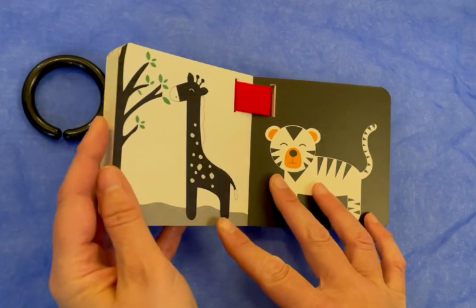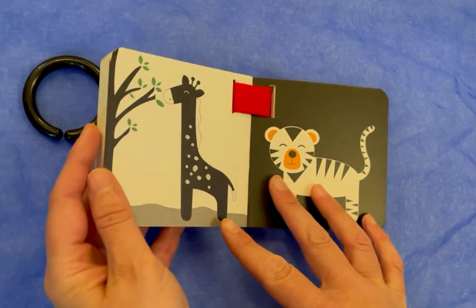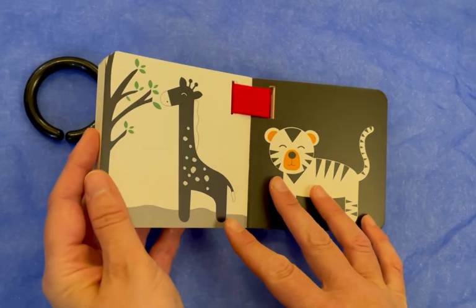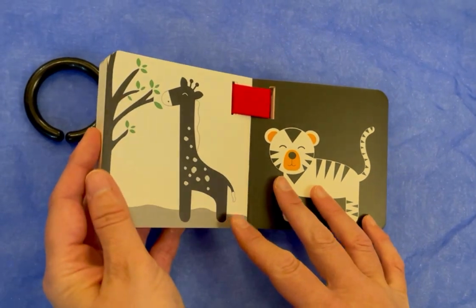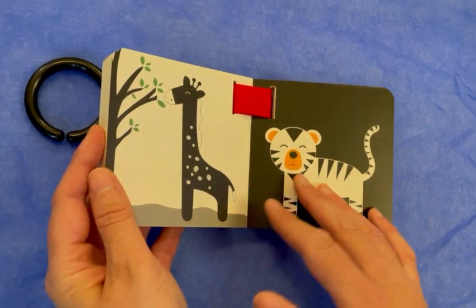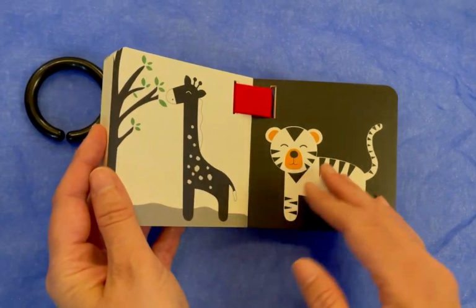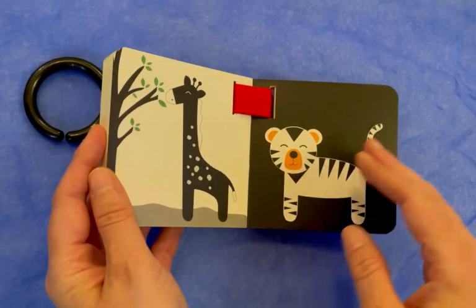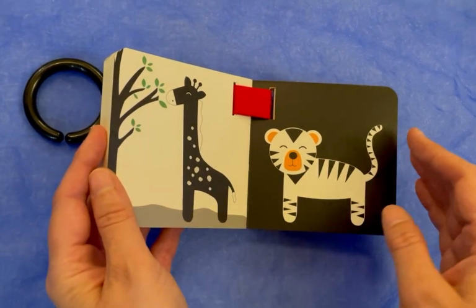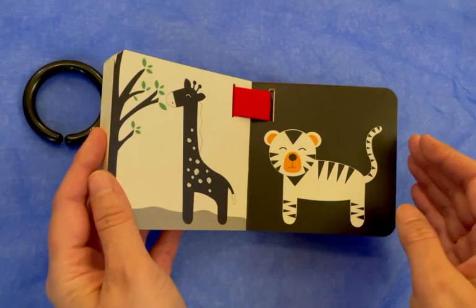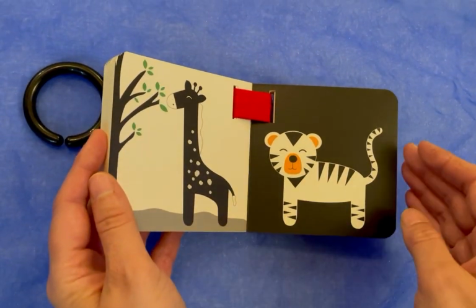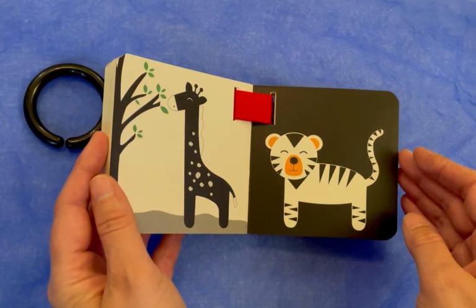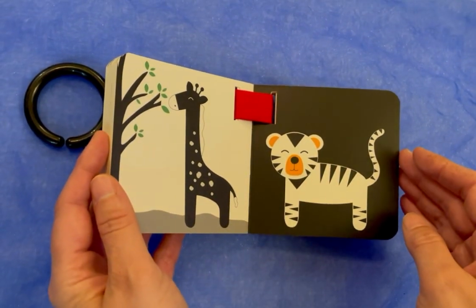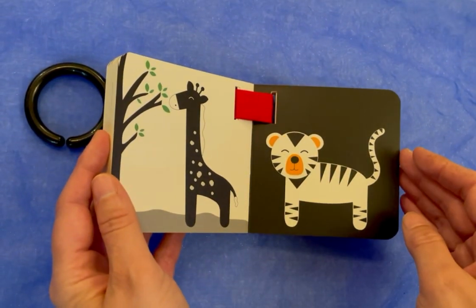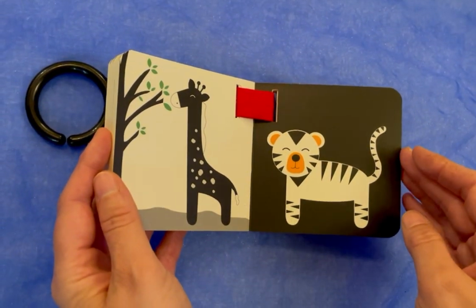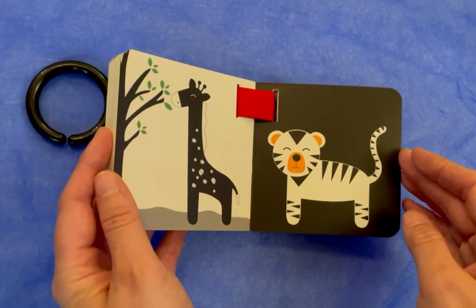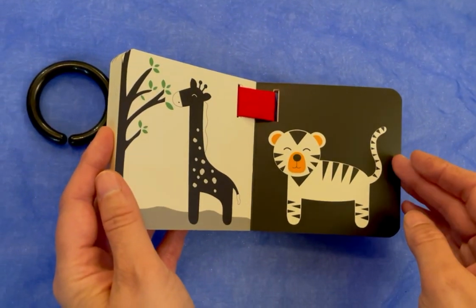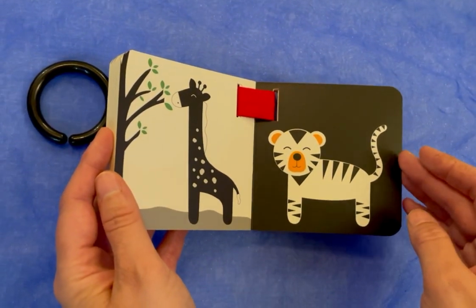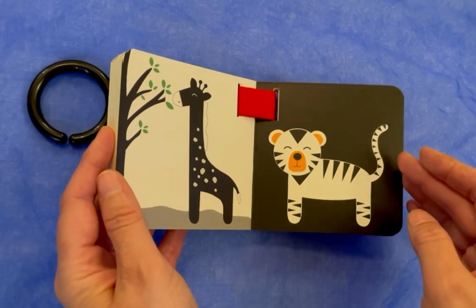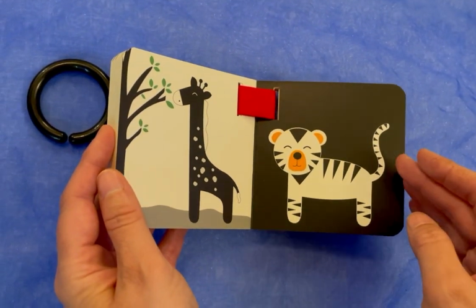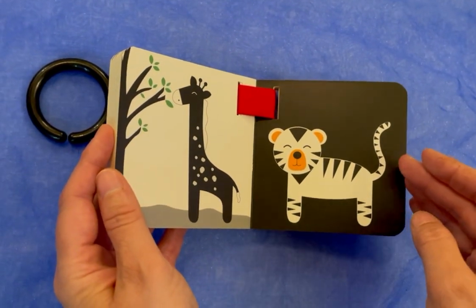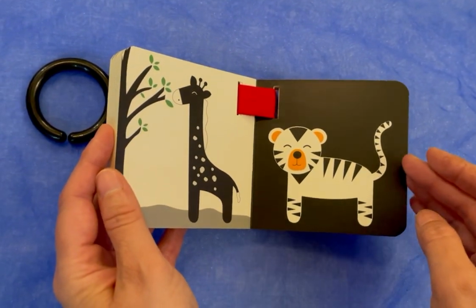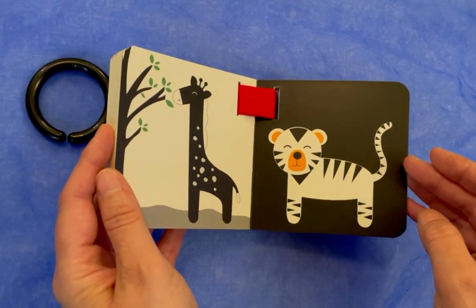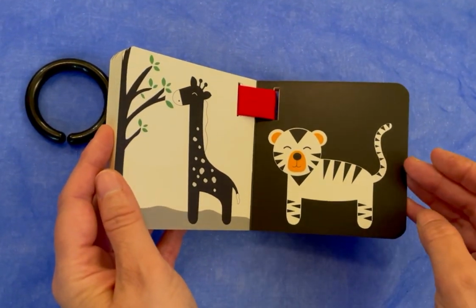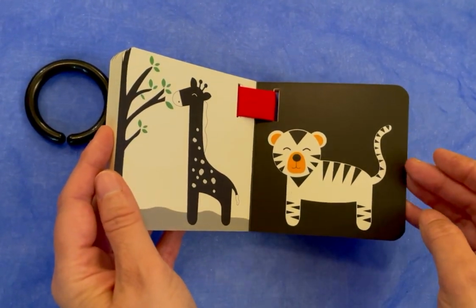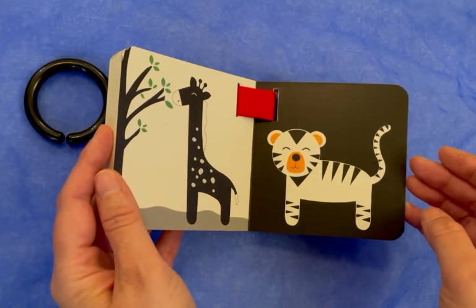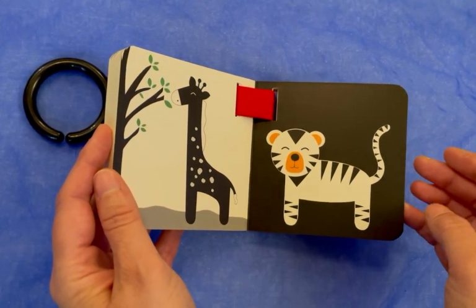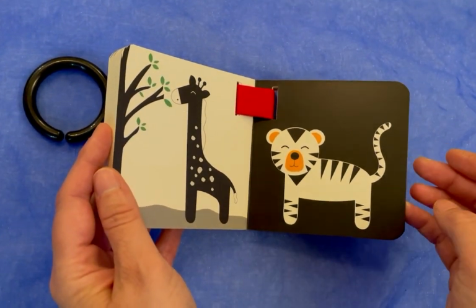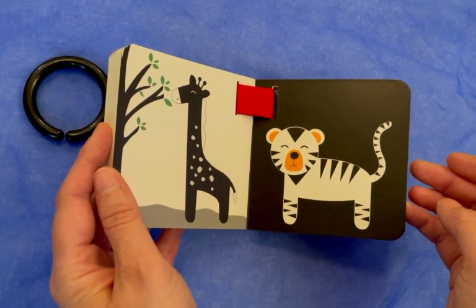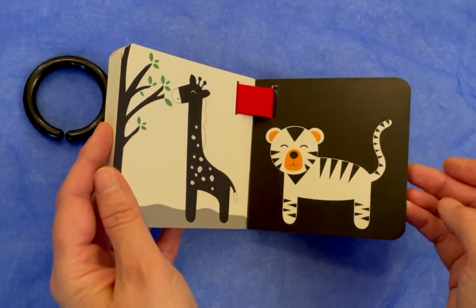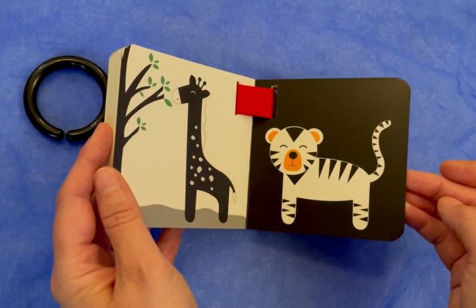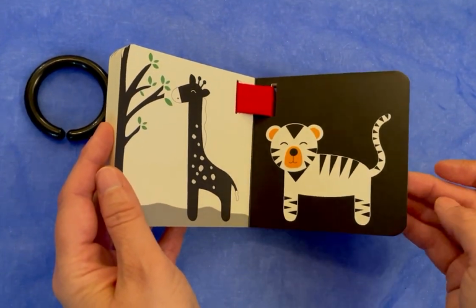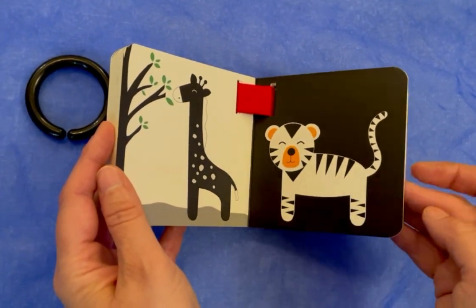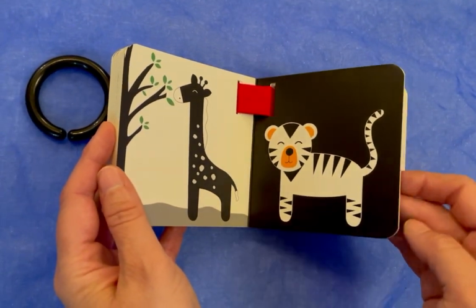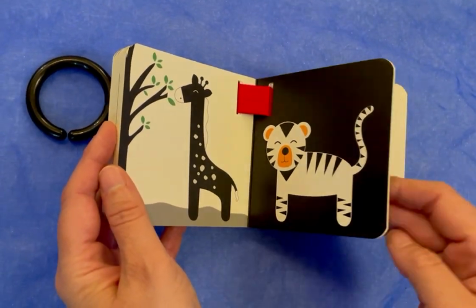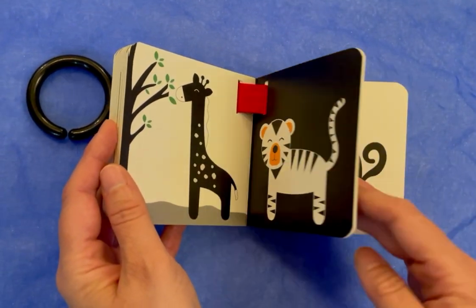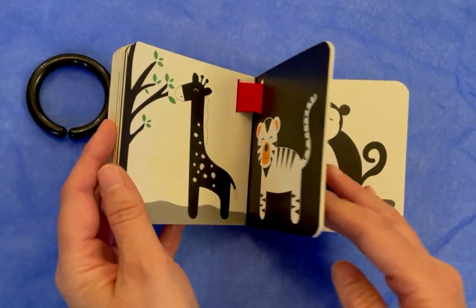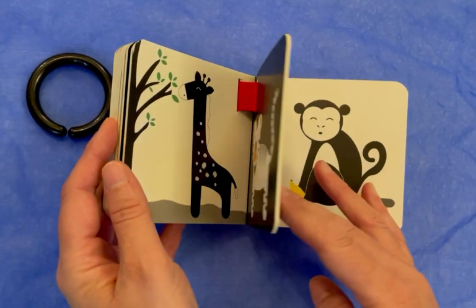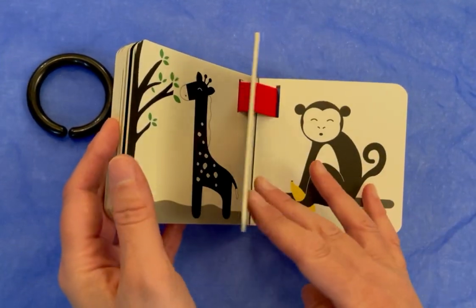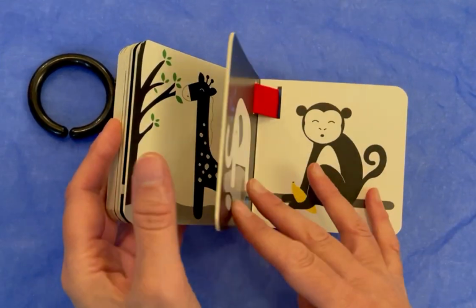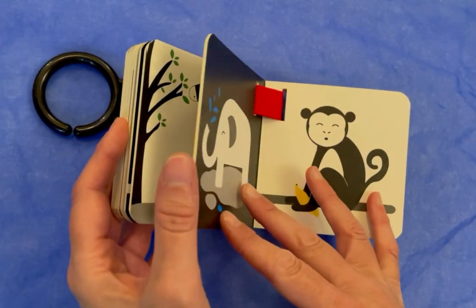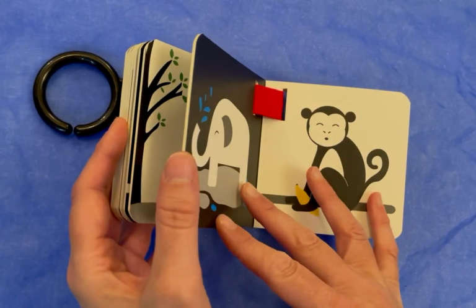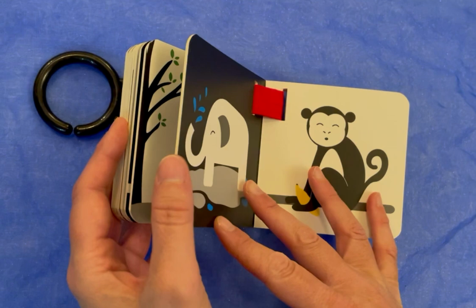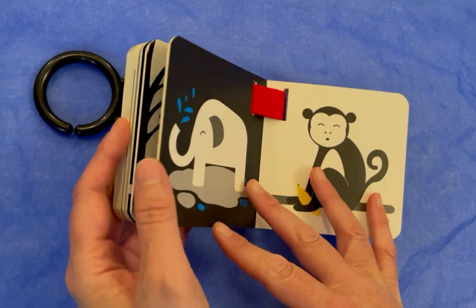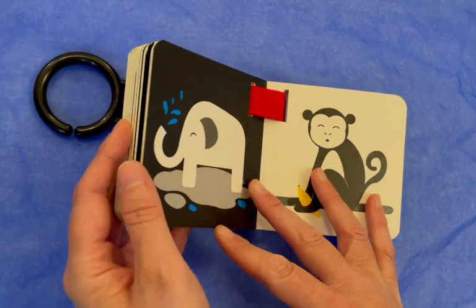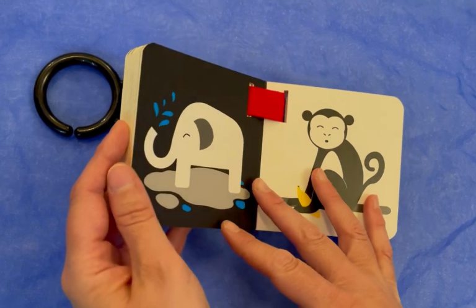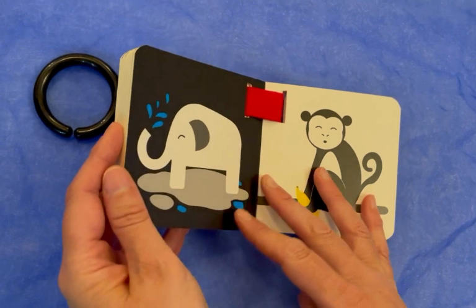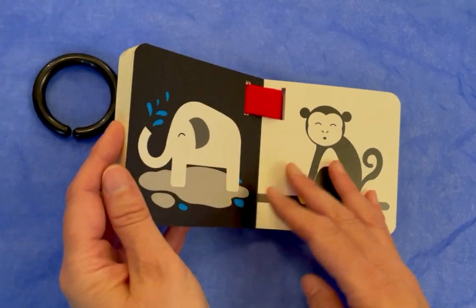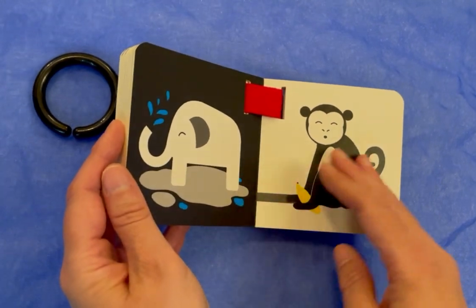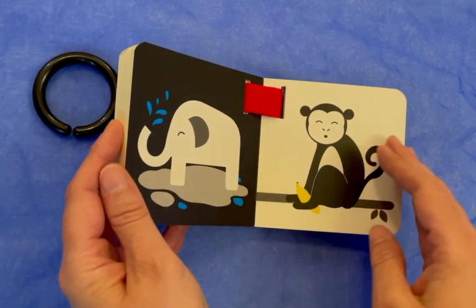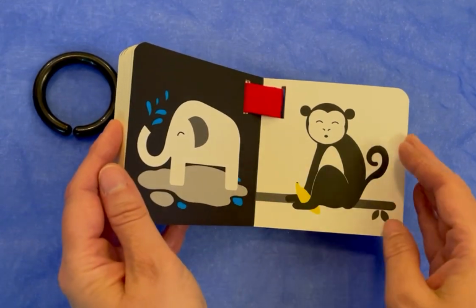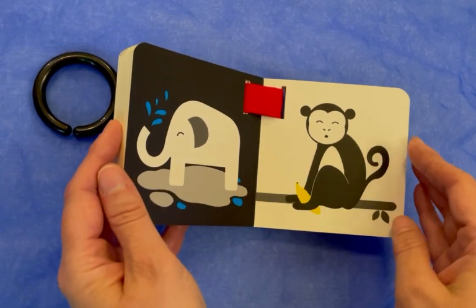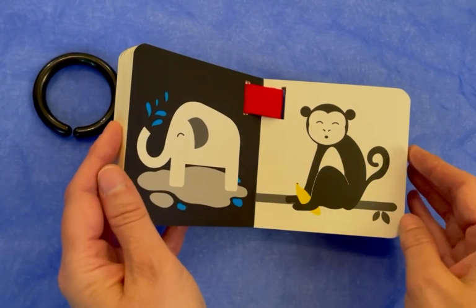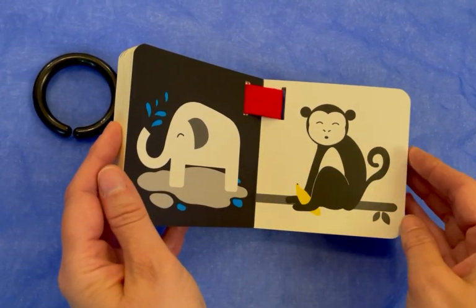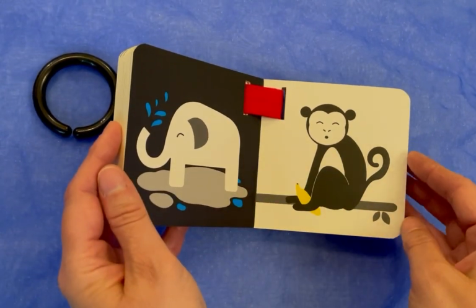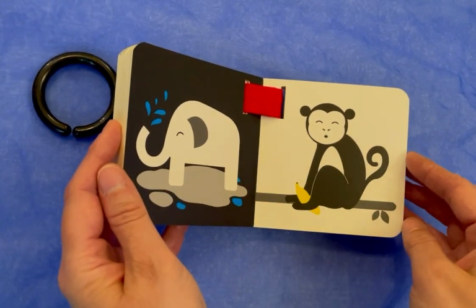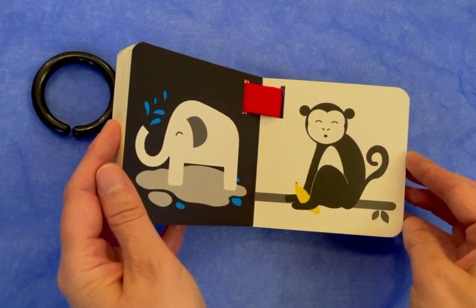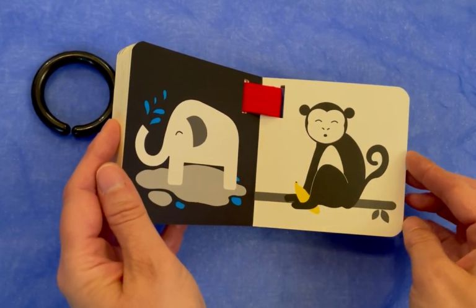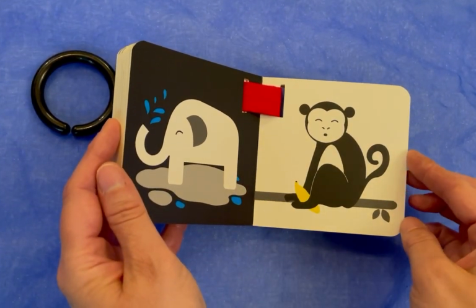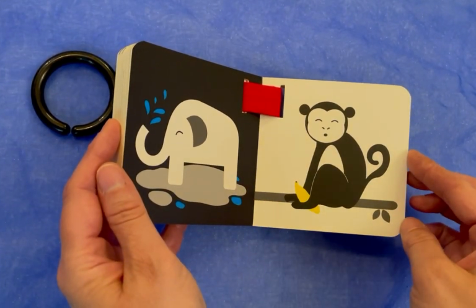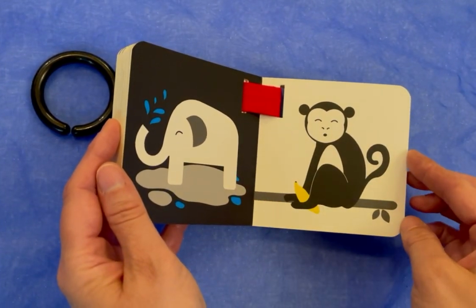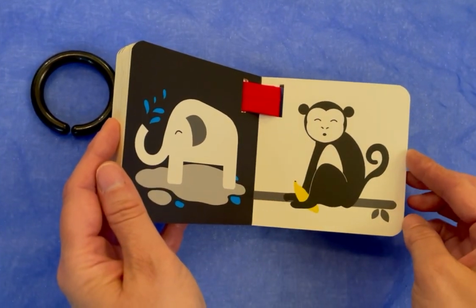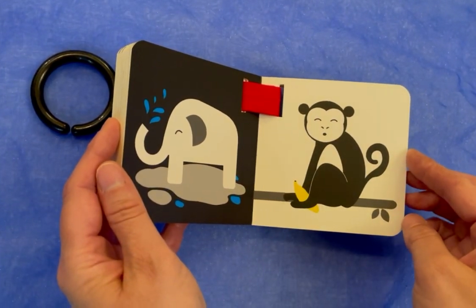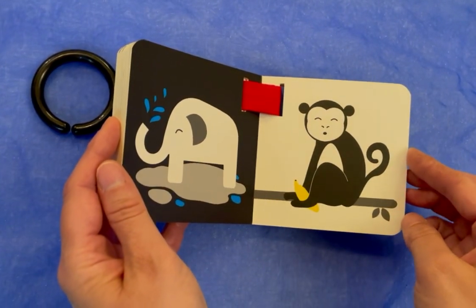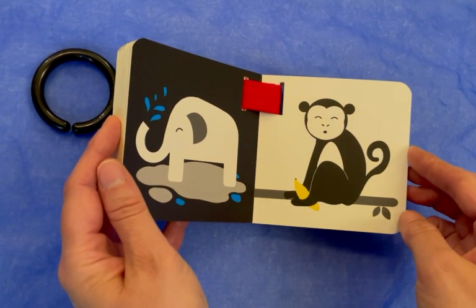A giraffe, a tiger, an elephant, a monkey.